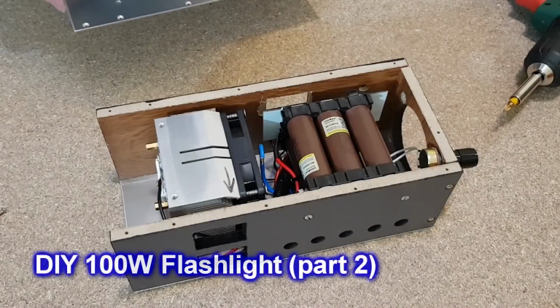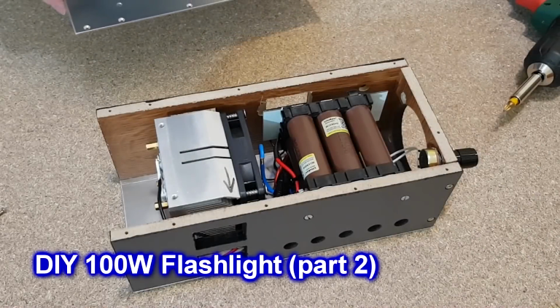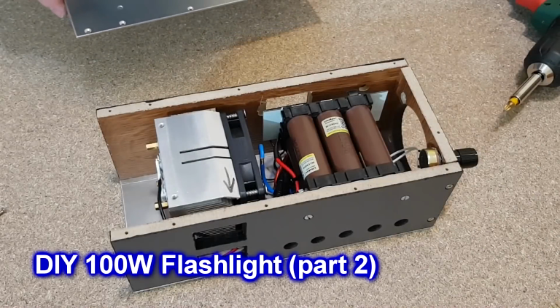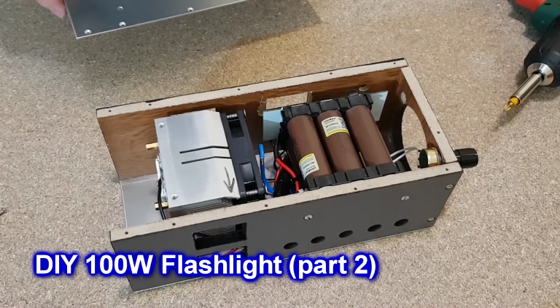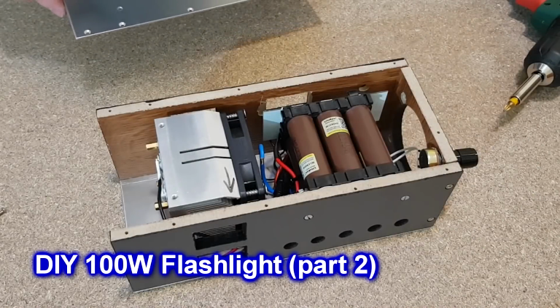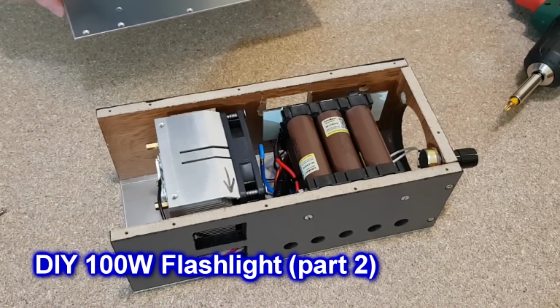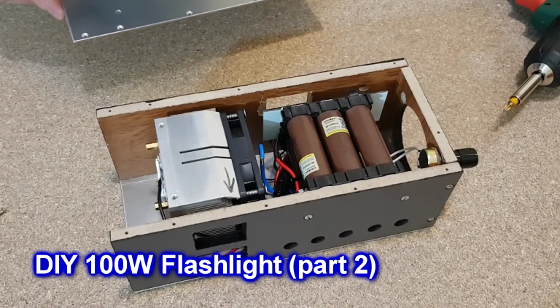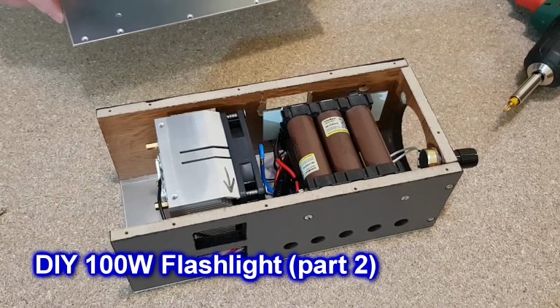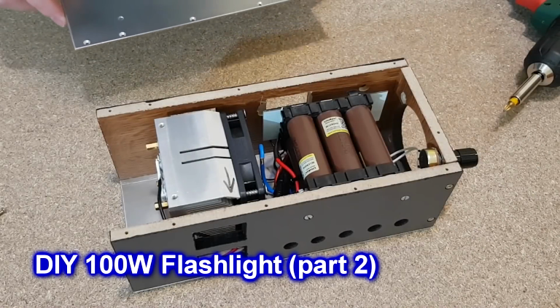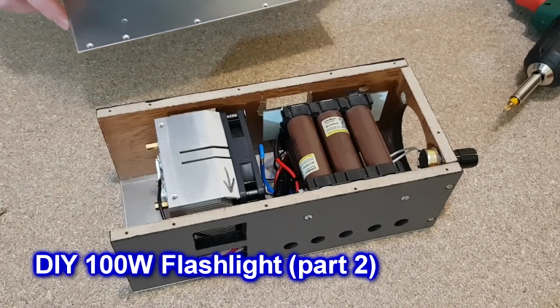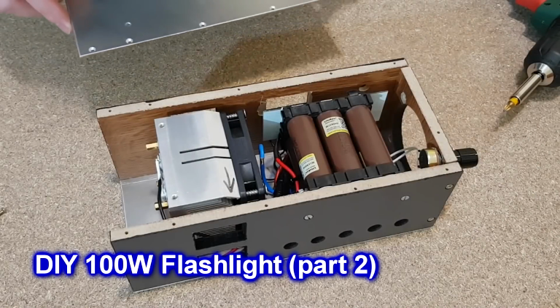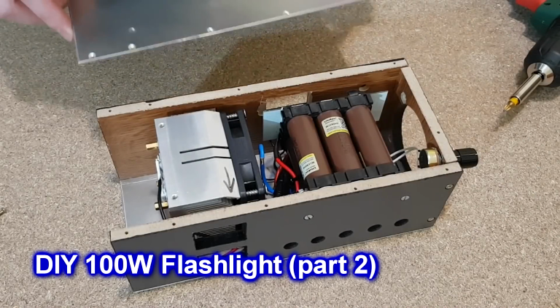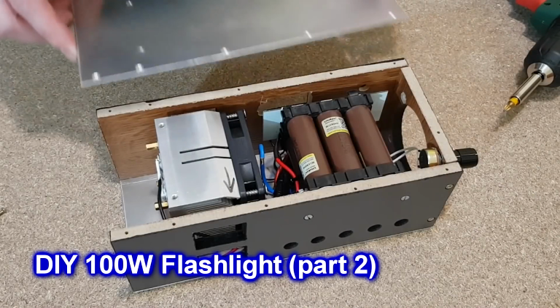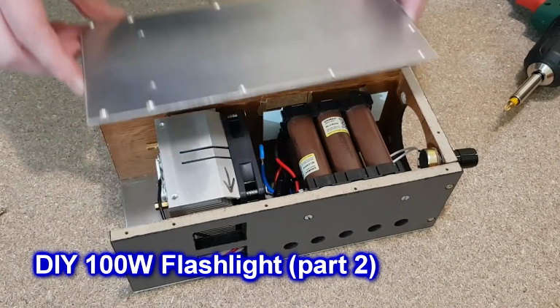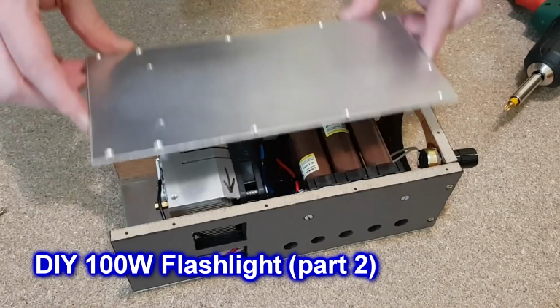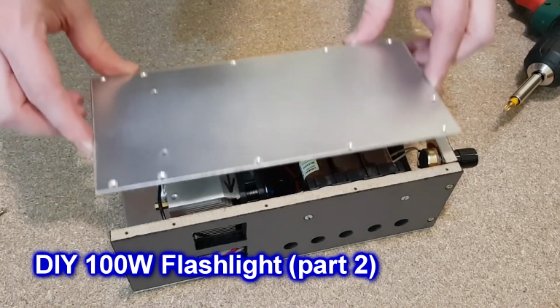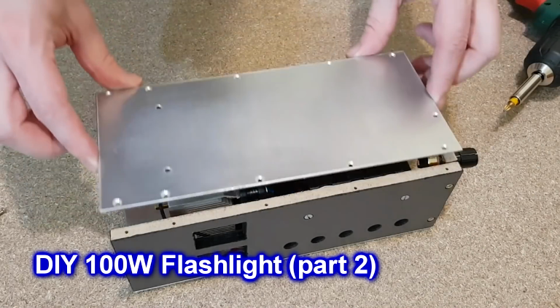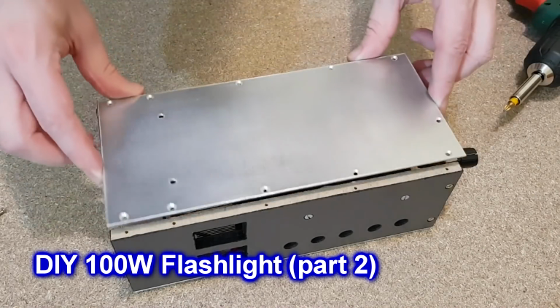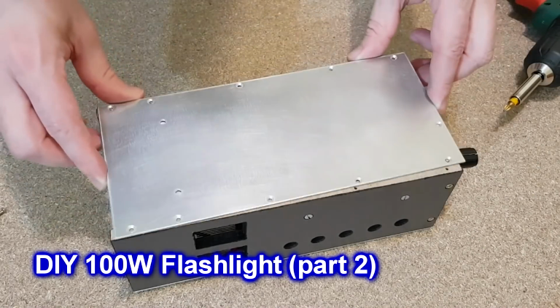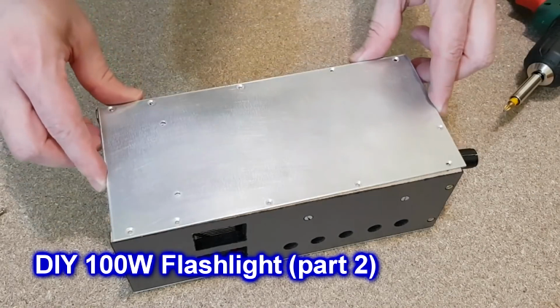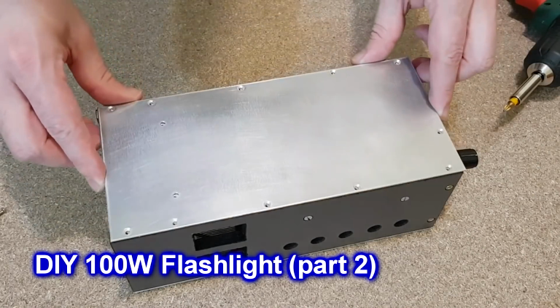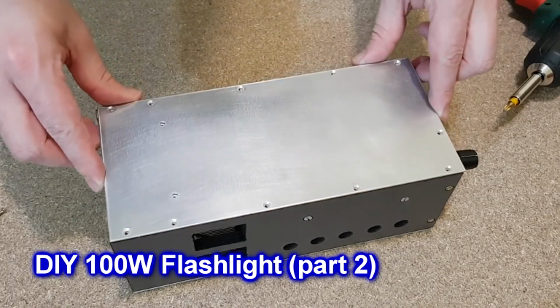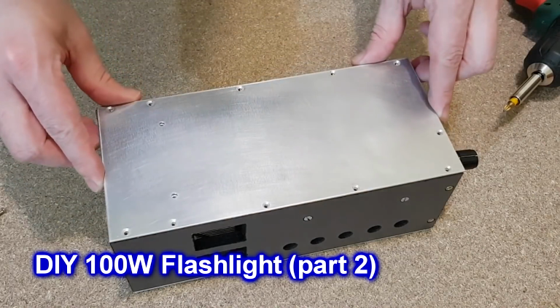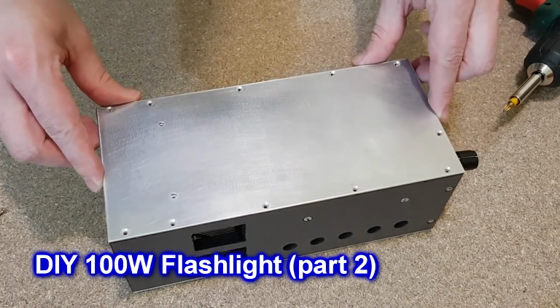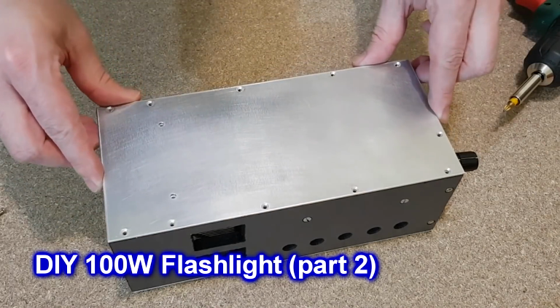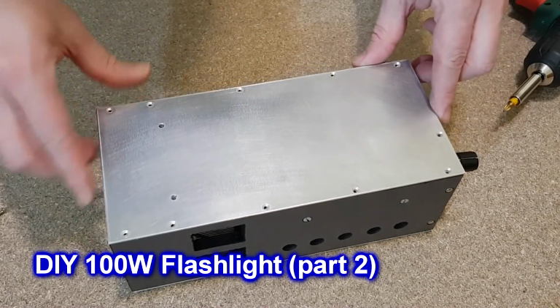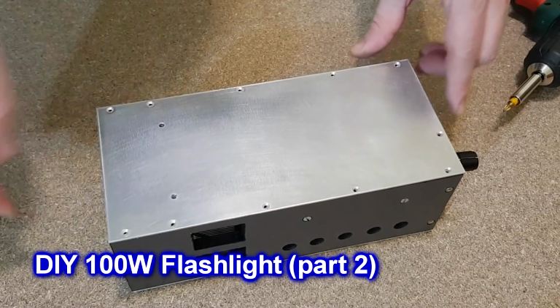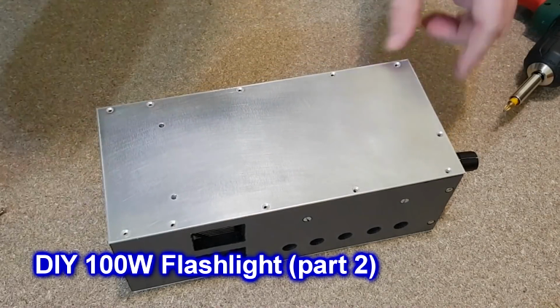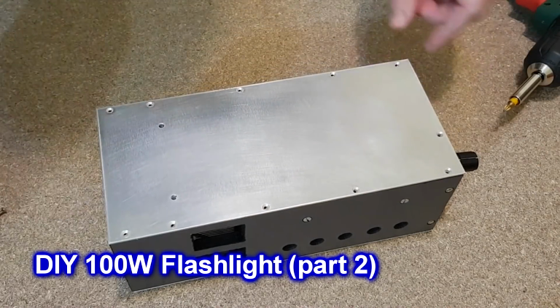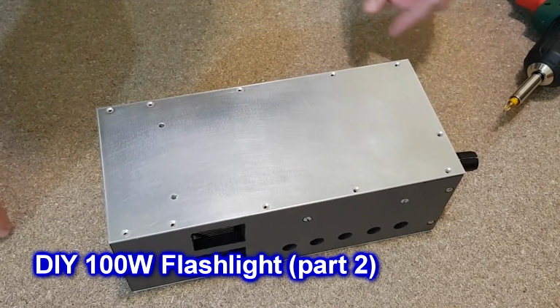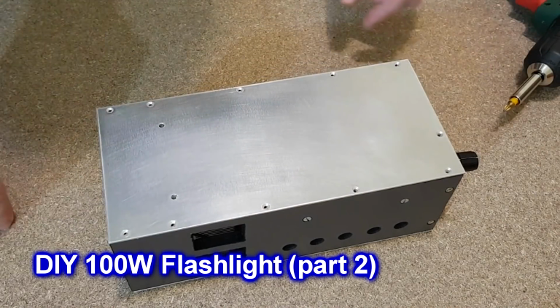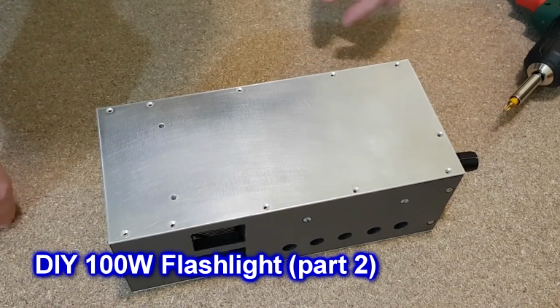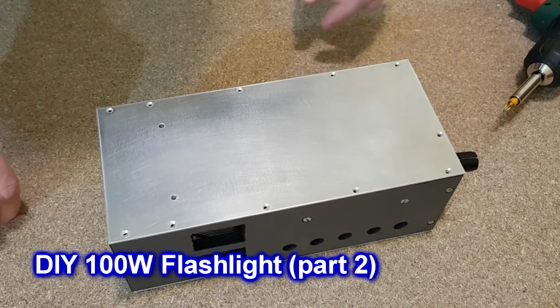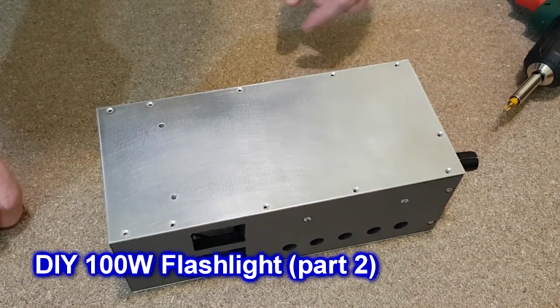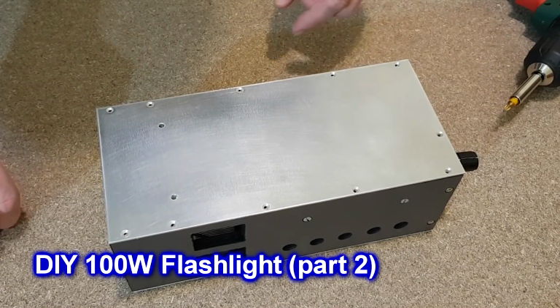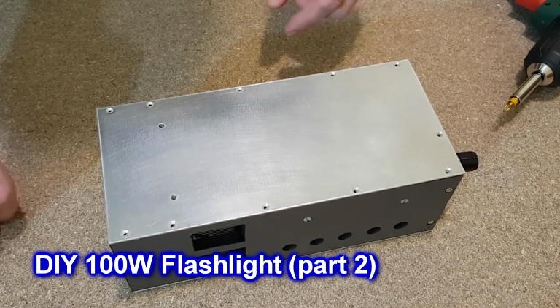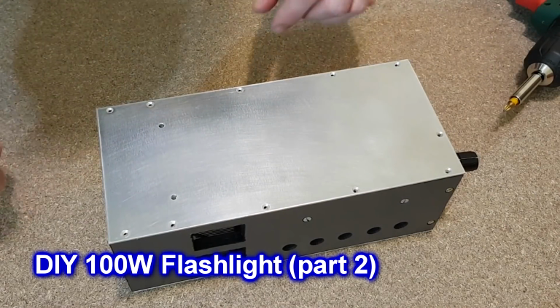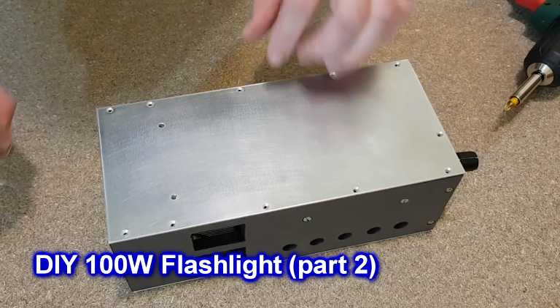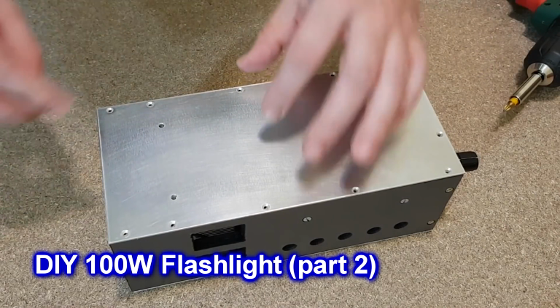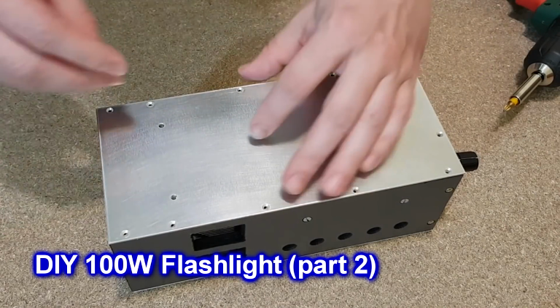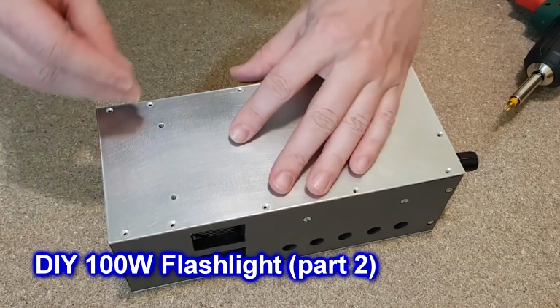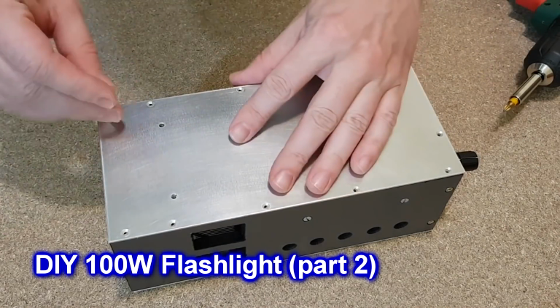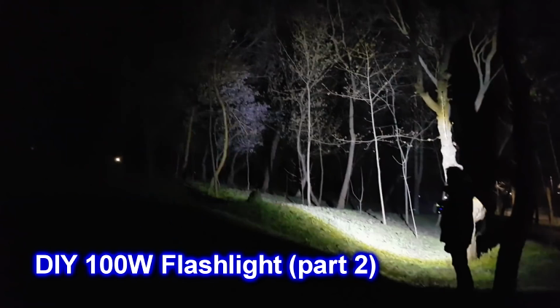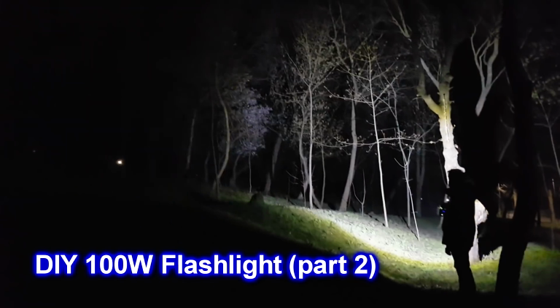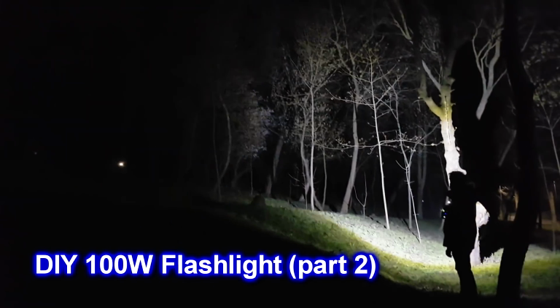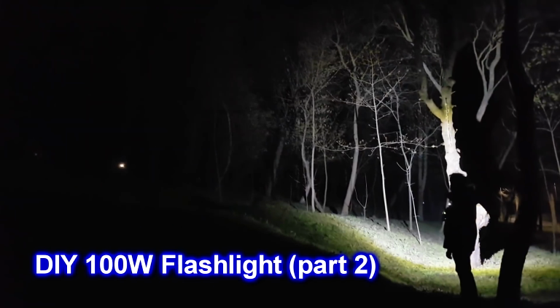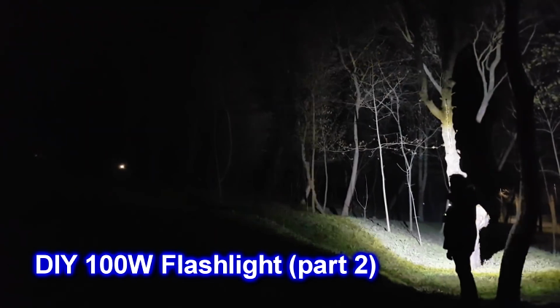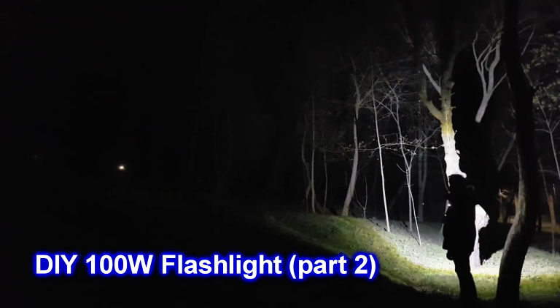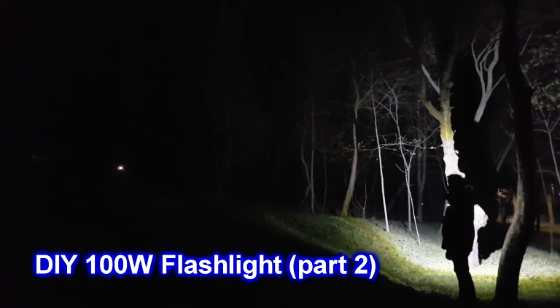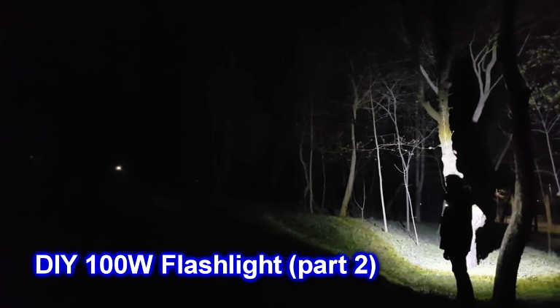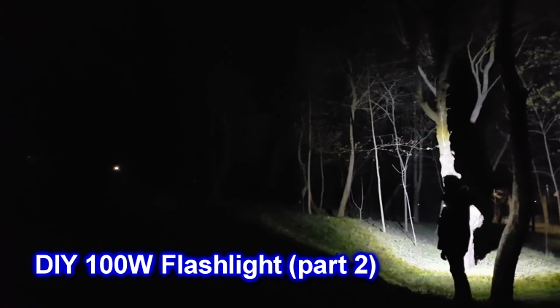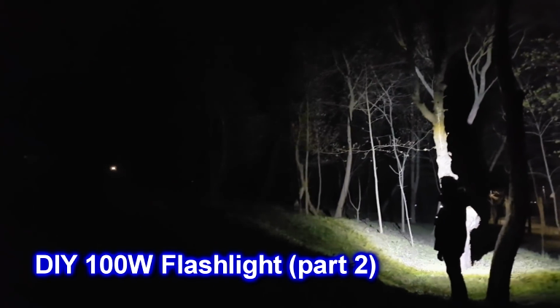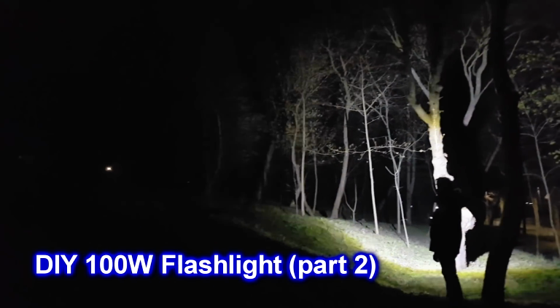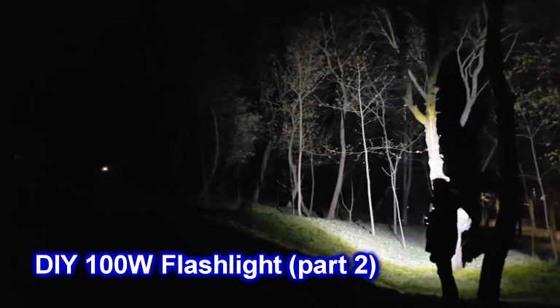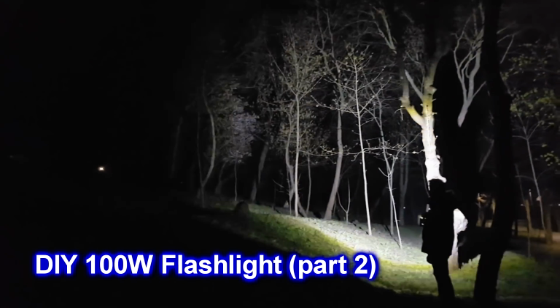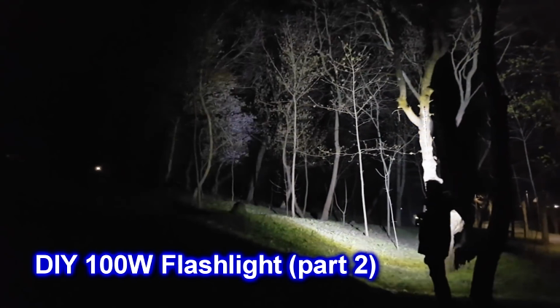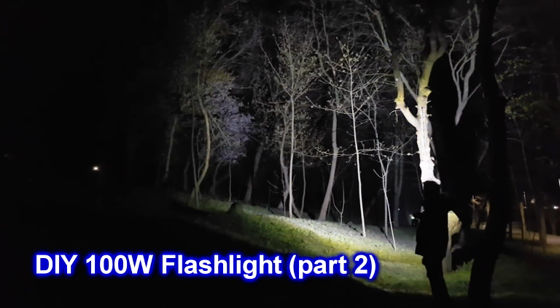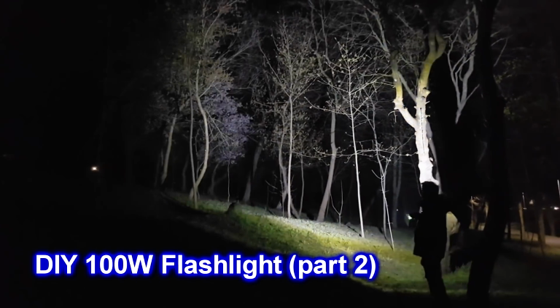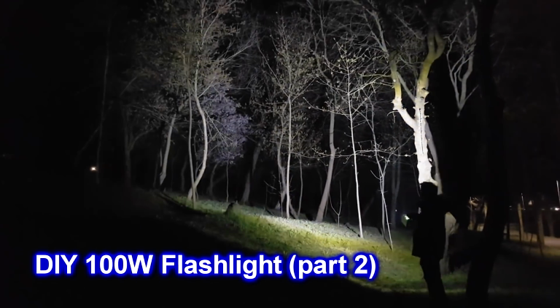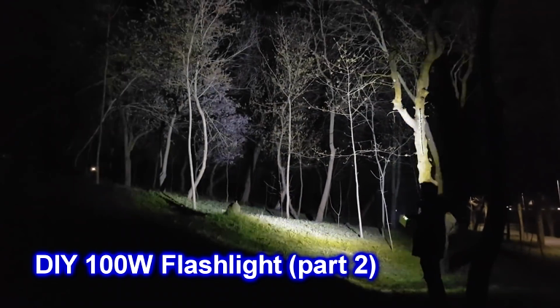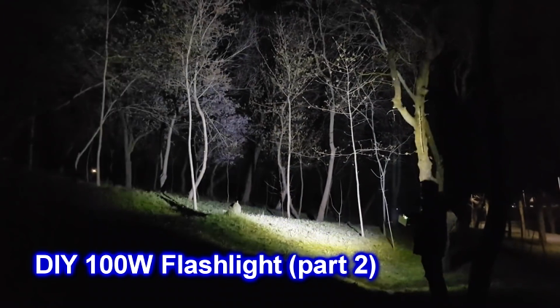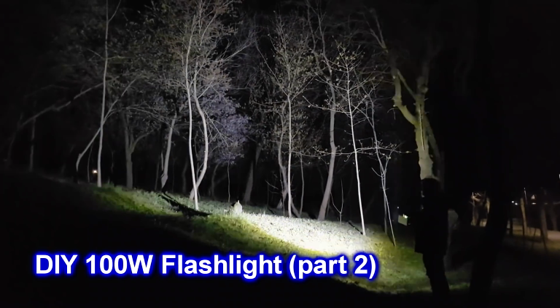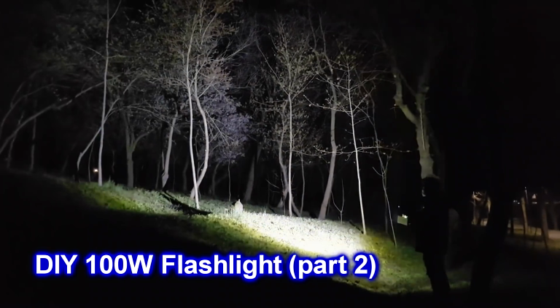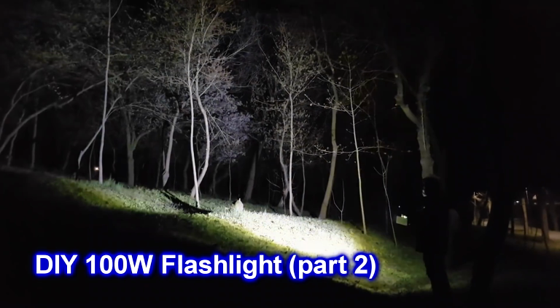Hello guys and welcome to the part 2 video. Today I will finish building the flashlight and I will test it.